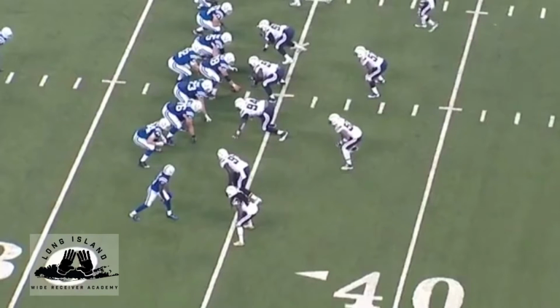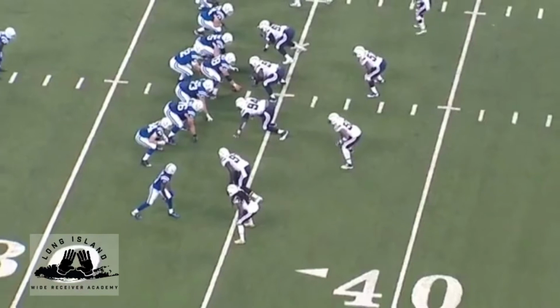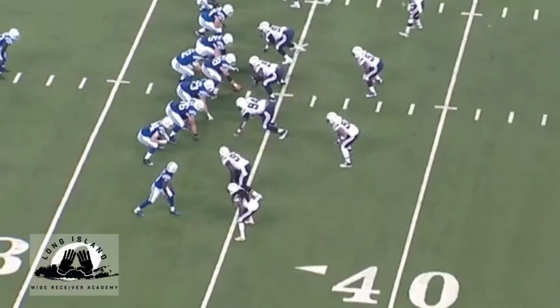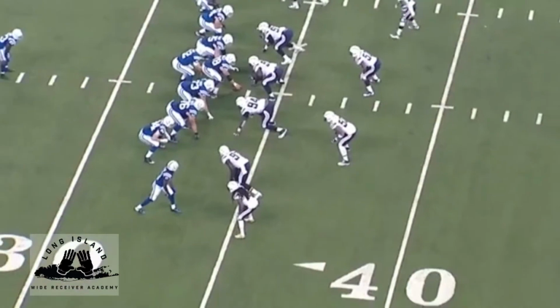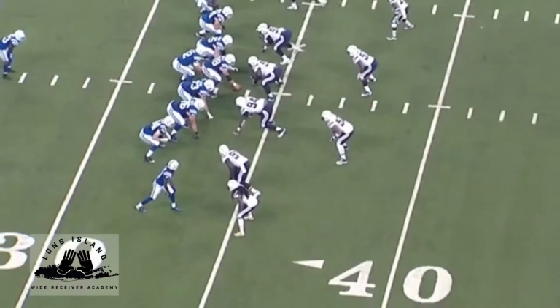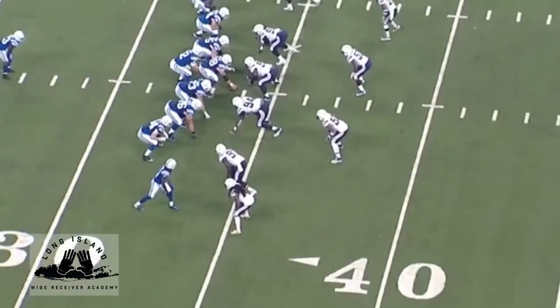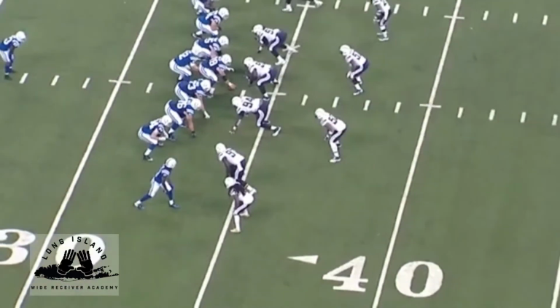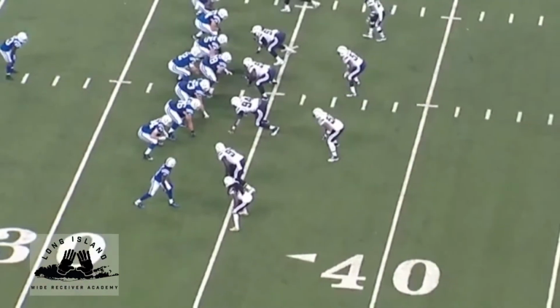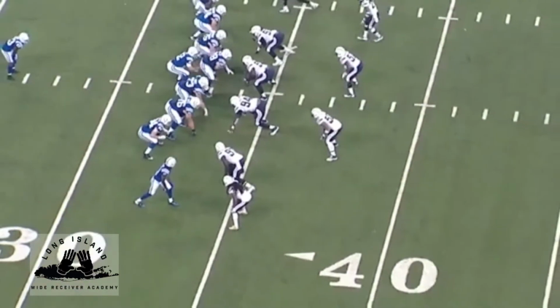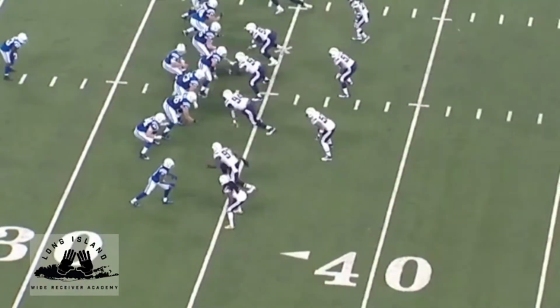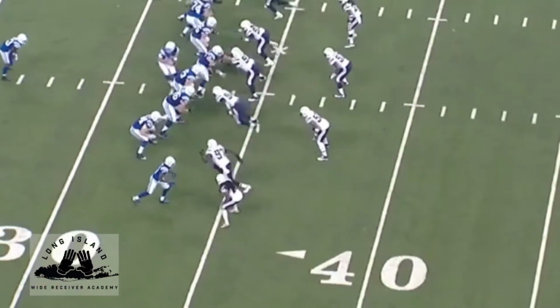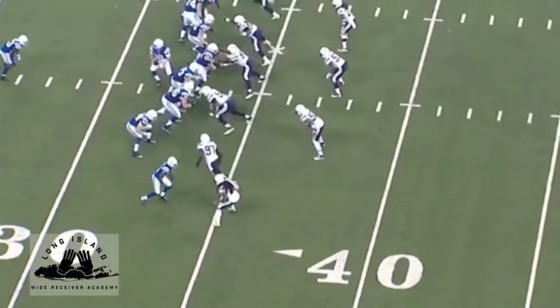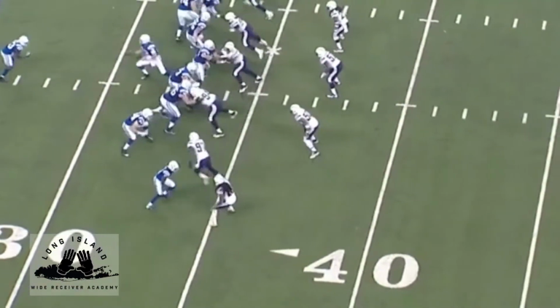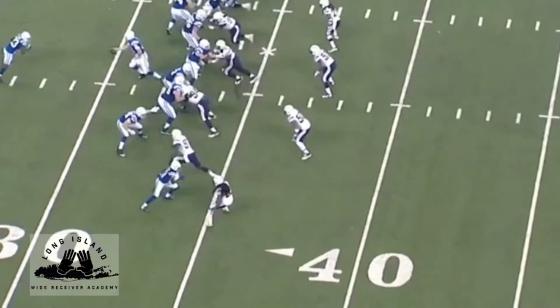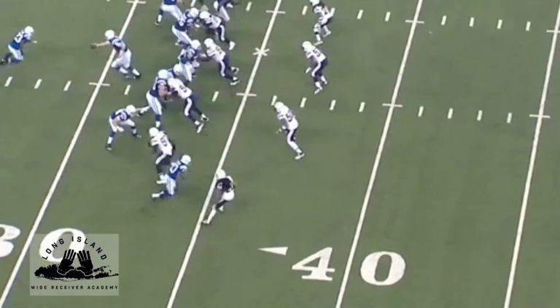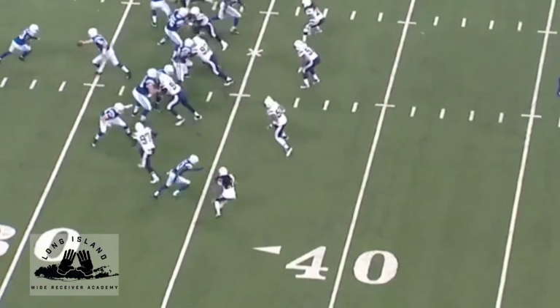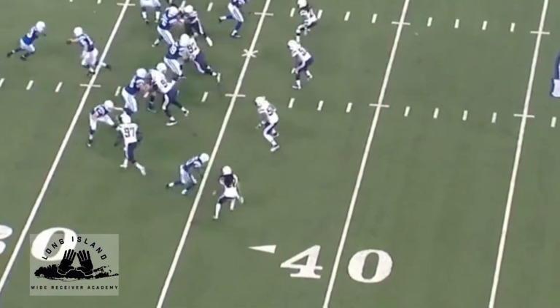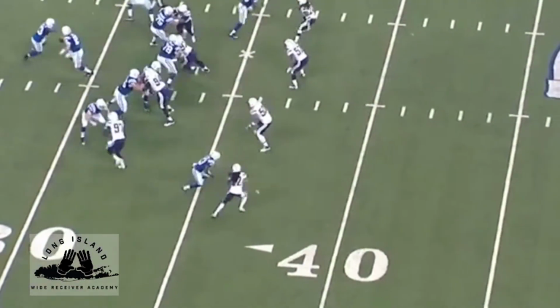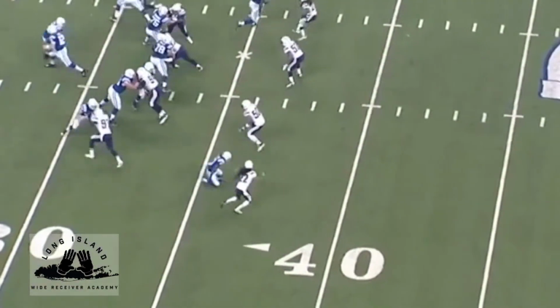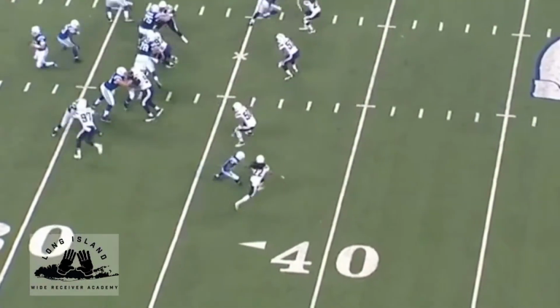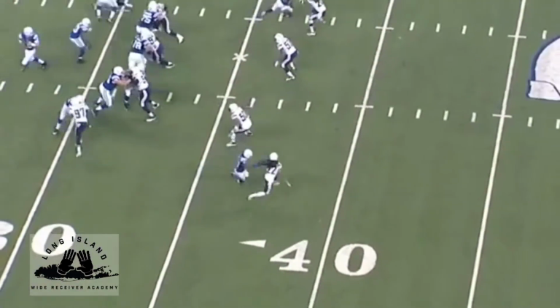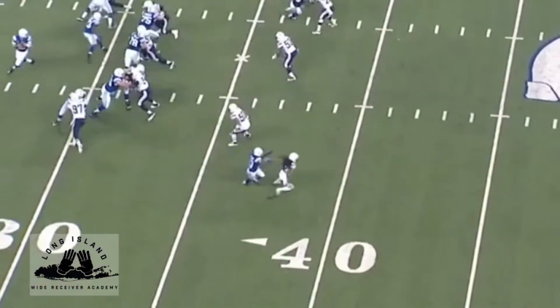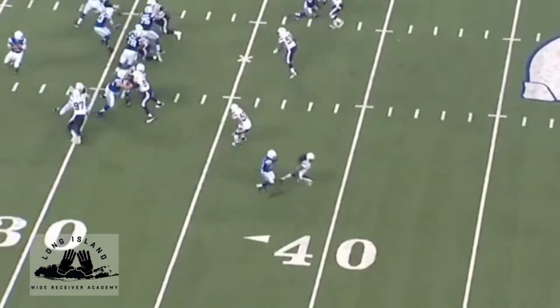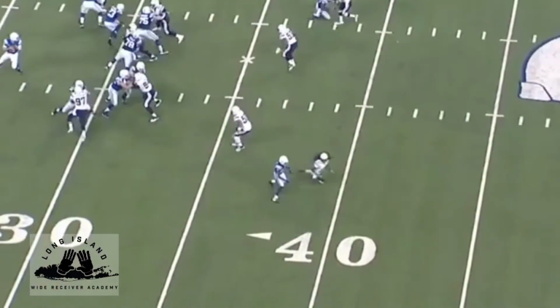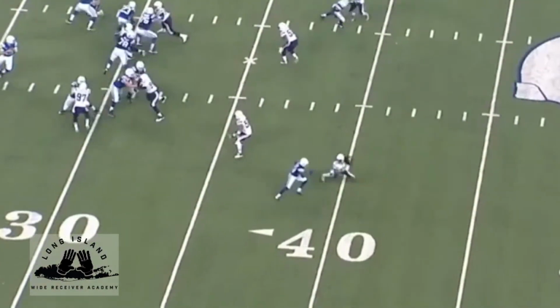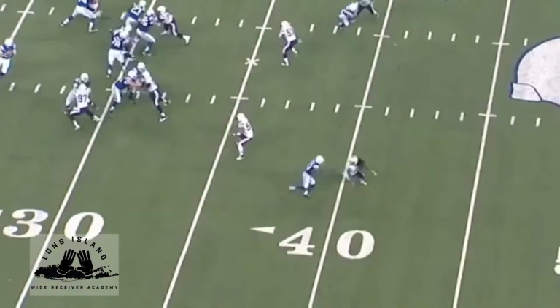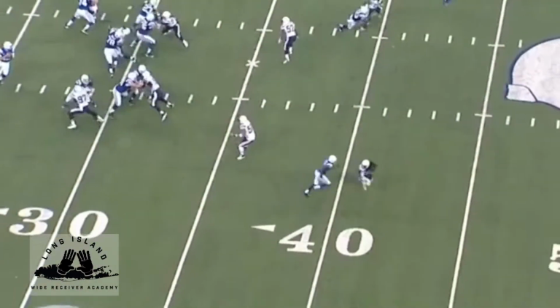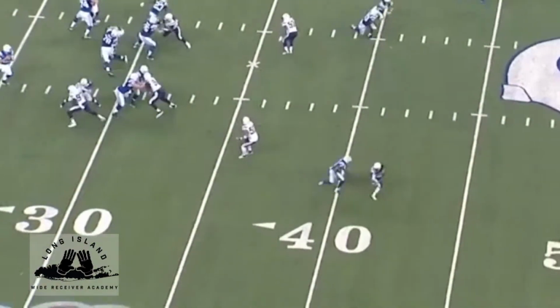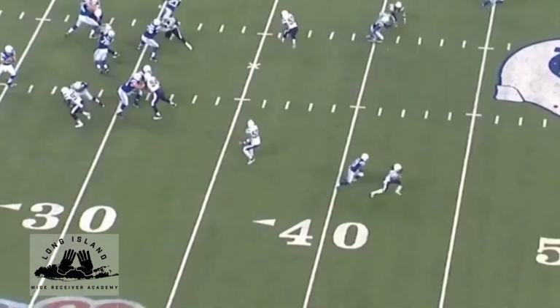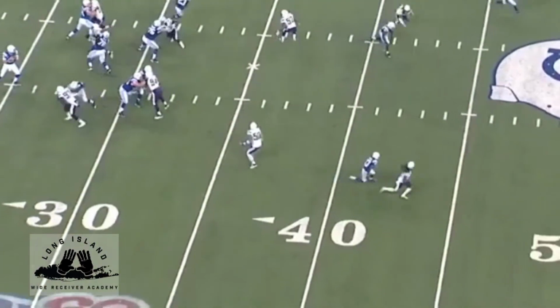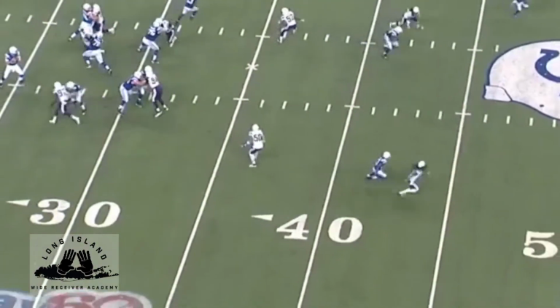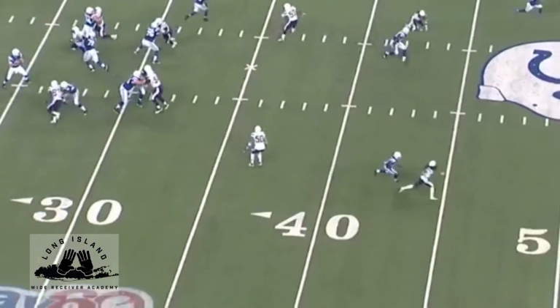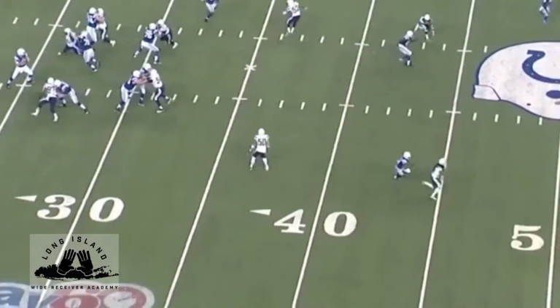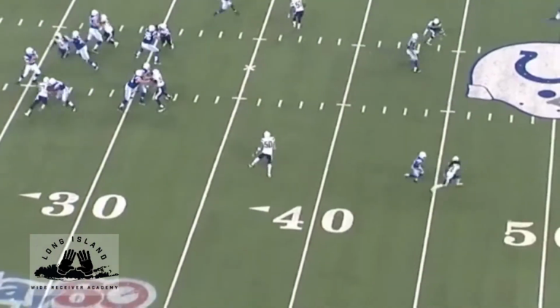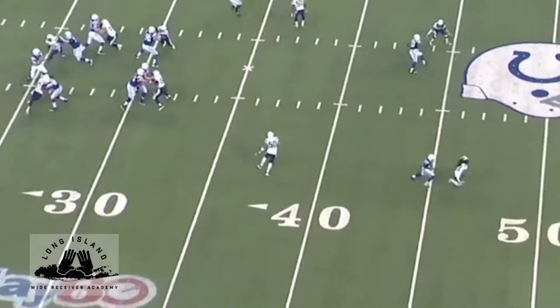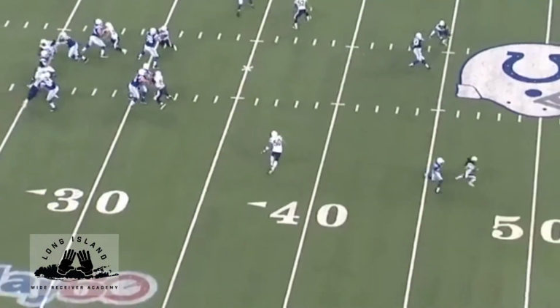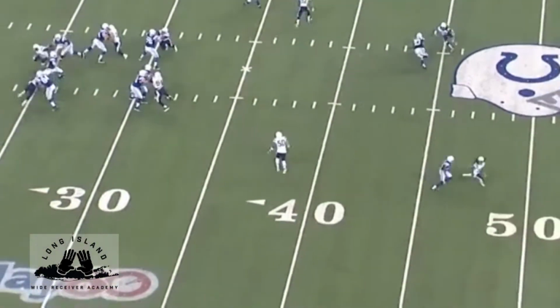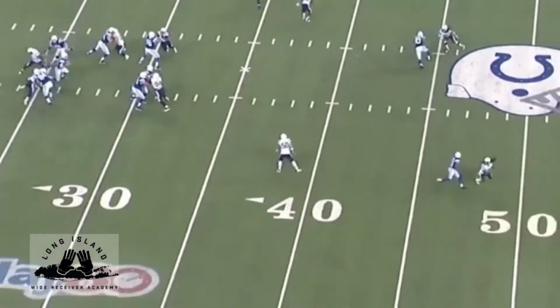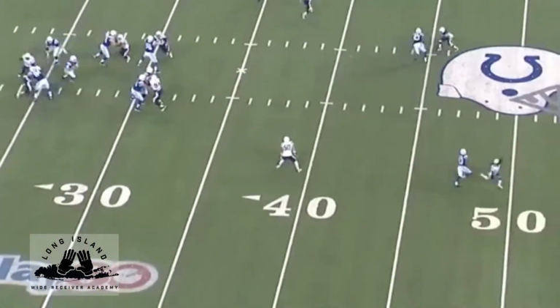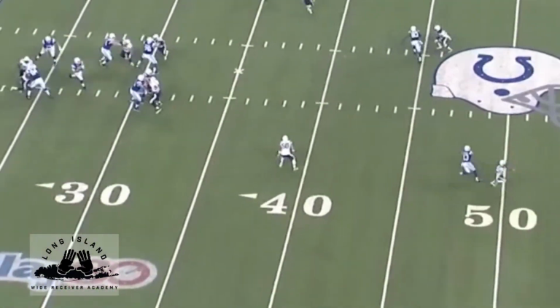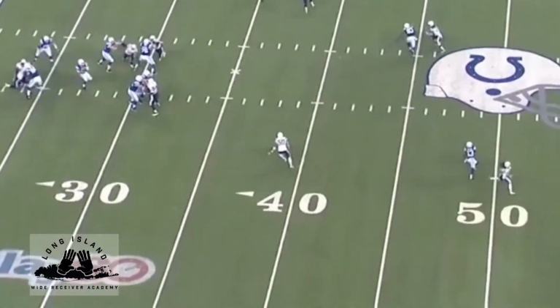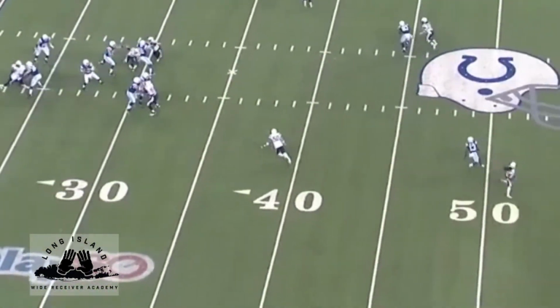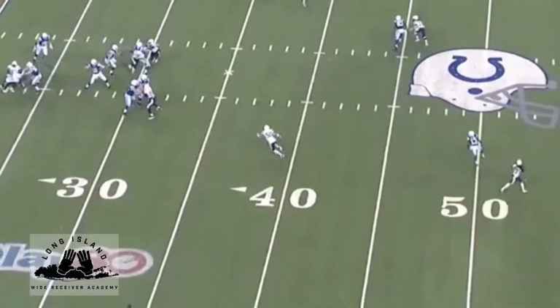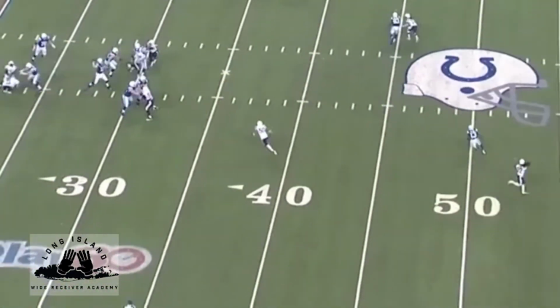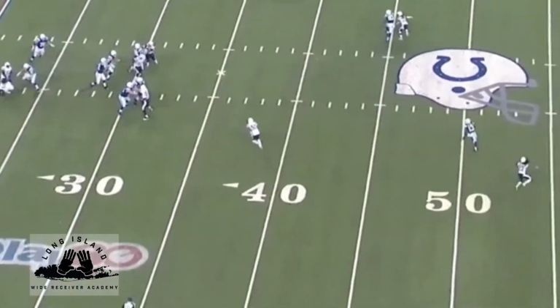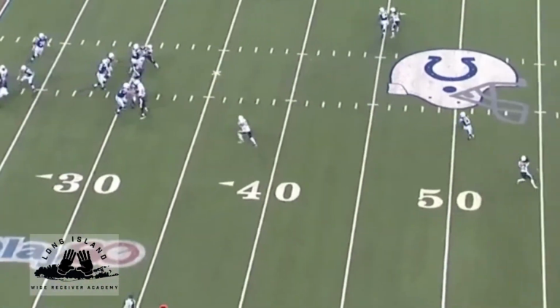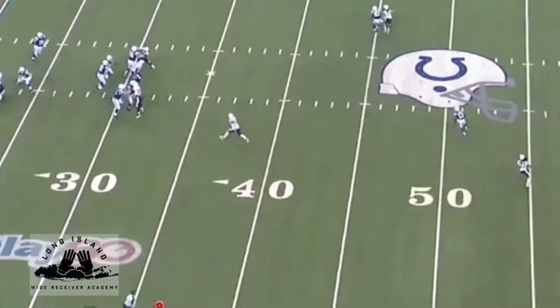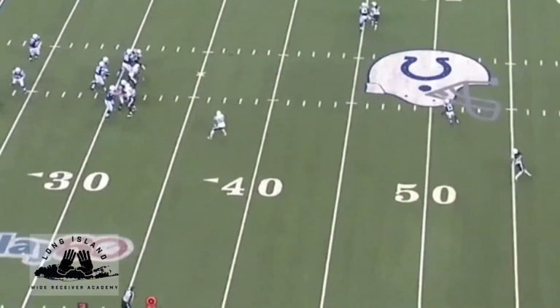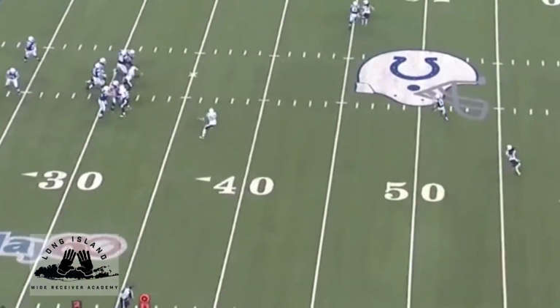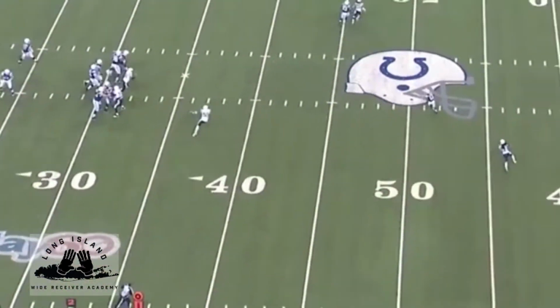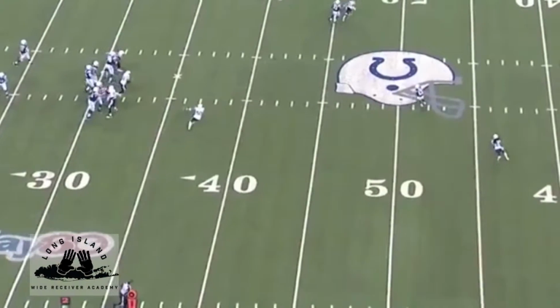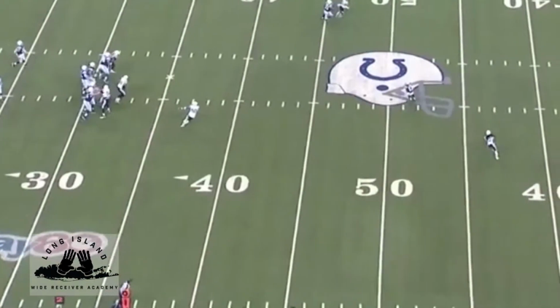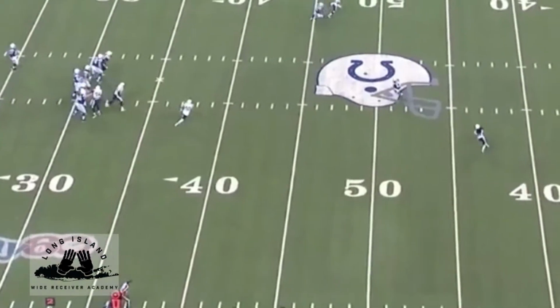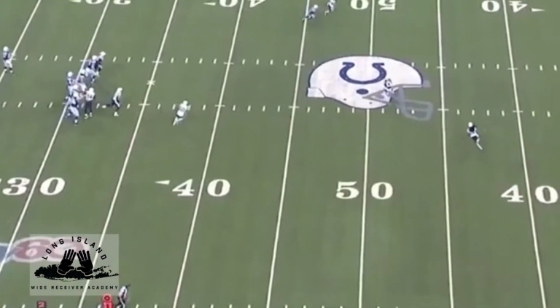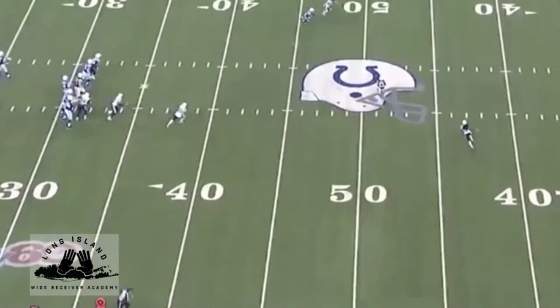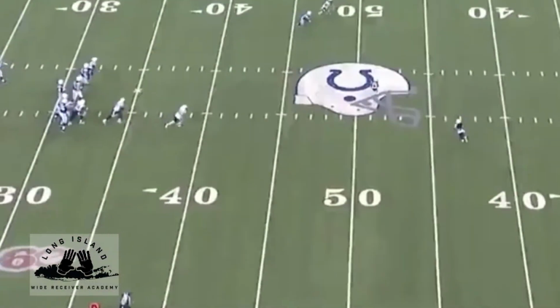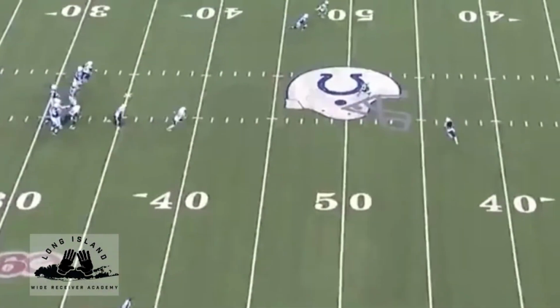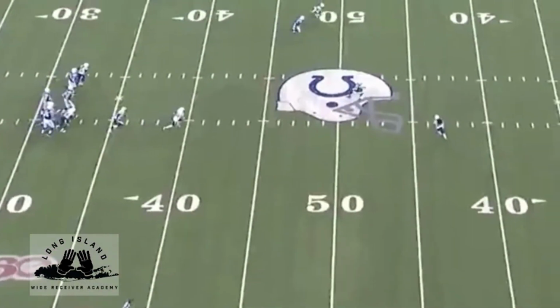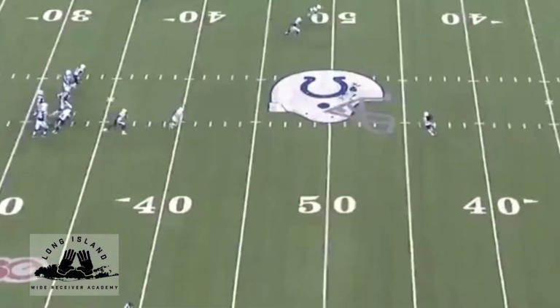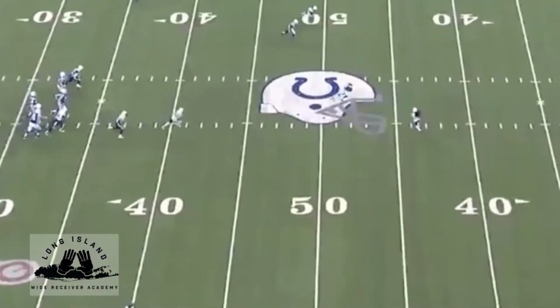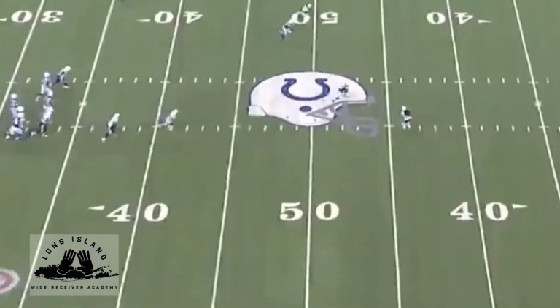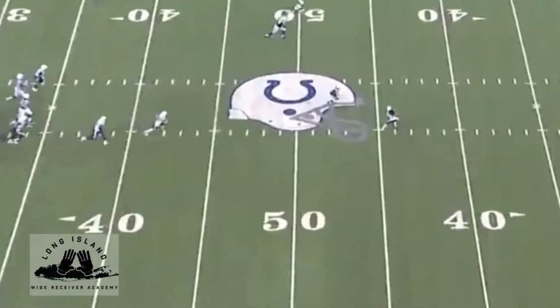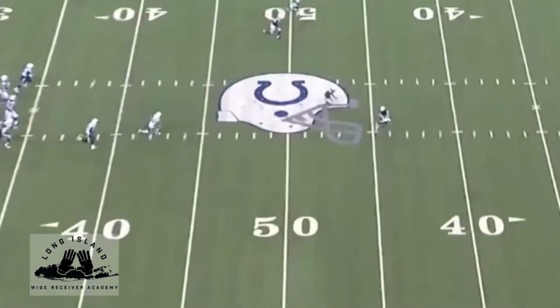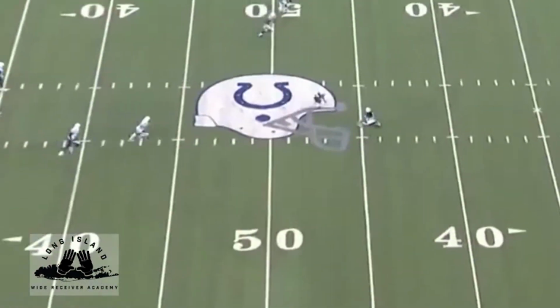I want to take a second here and discuss the importance of understanding the totality of the pass concept and how it can impact how we run our route.